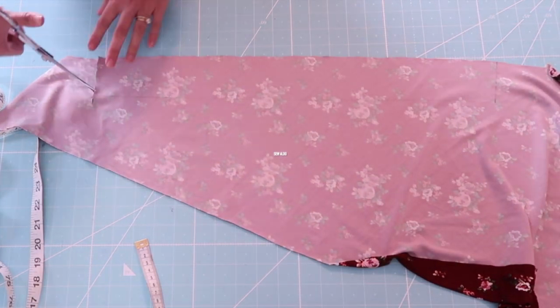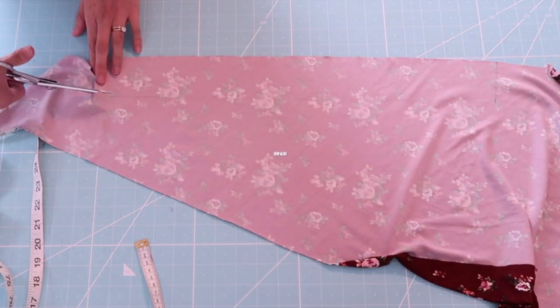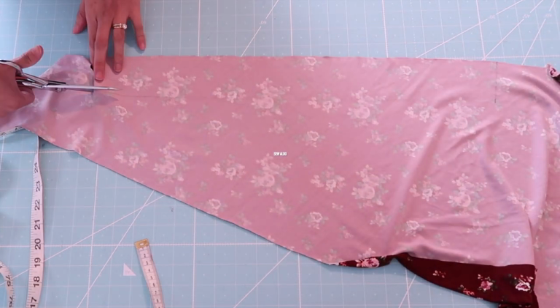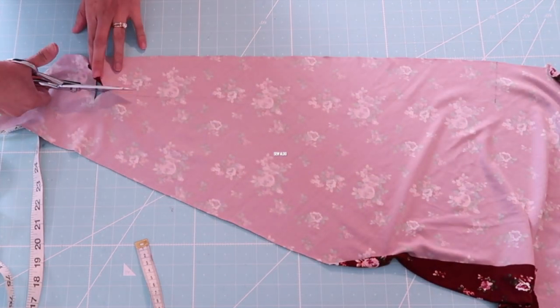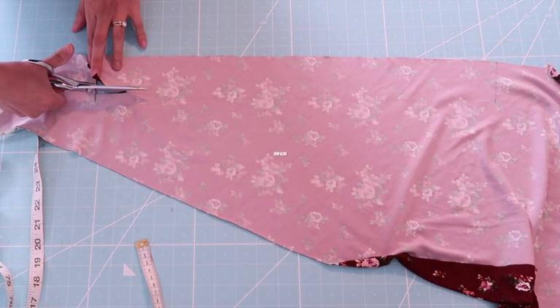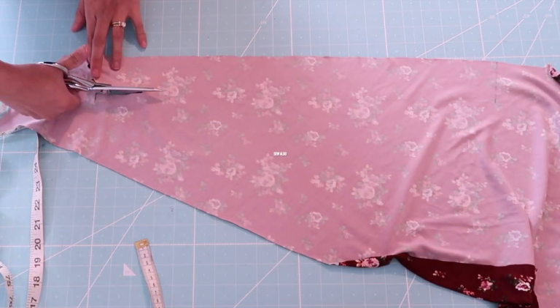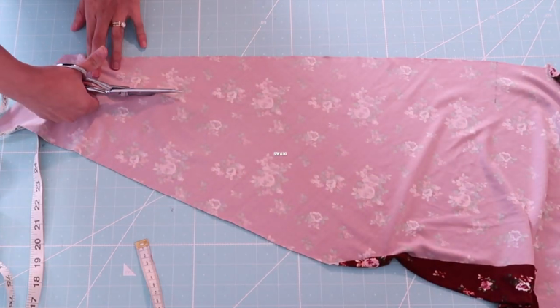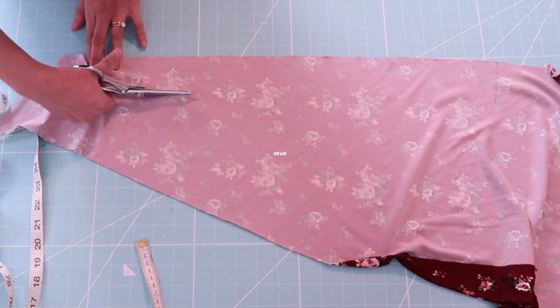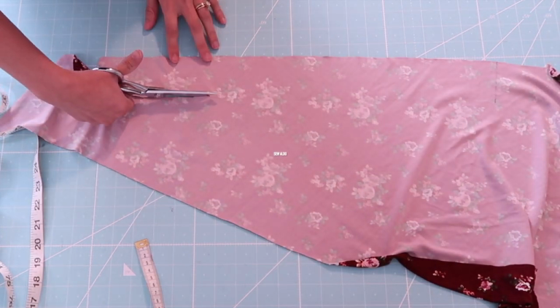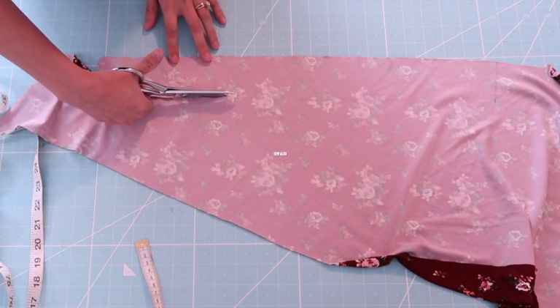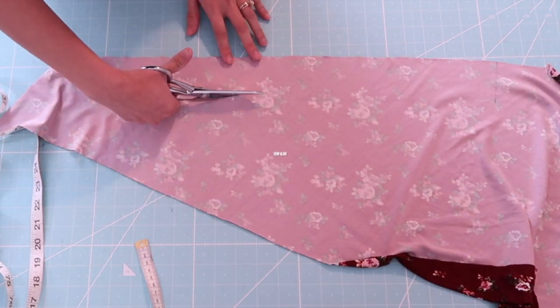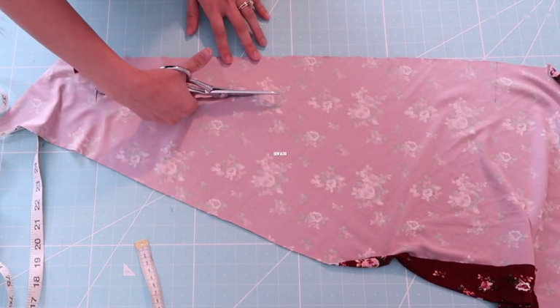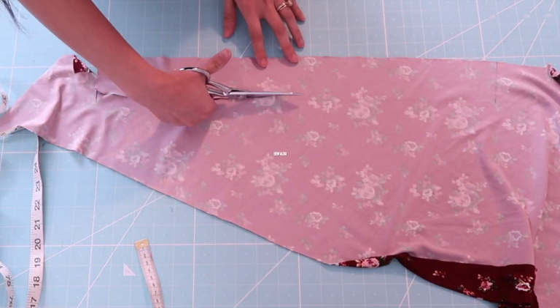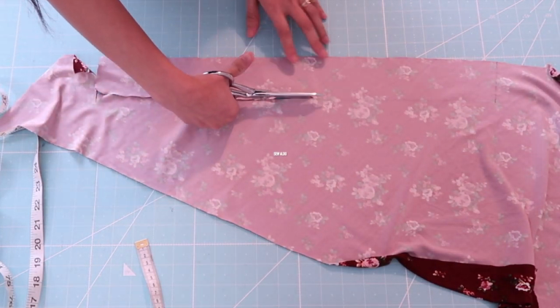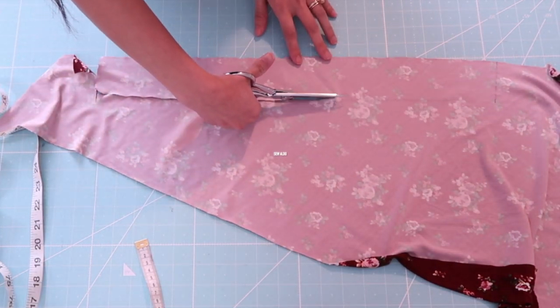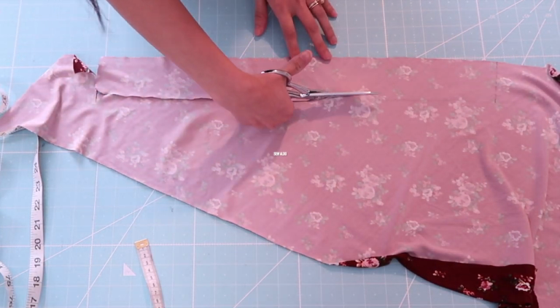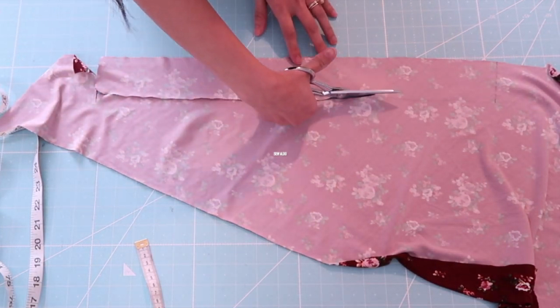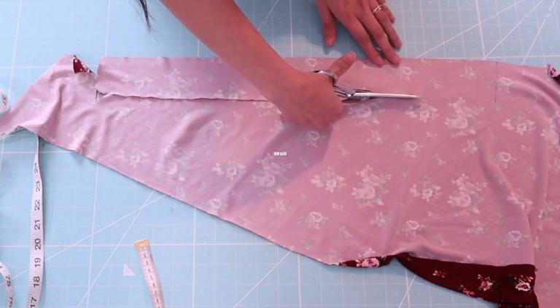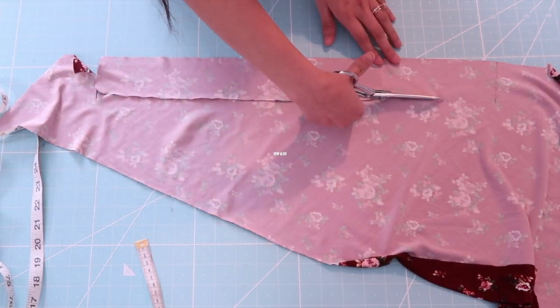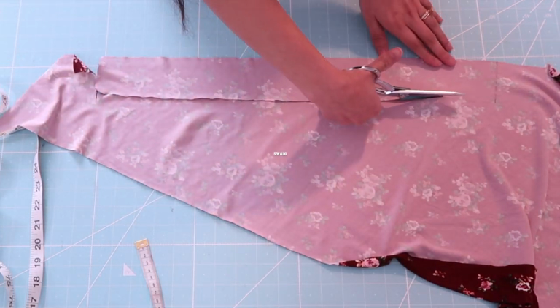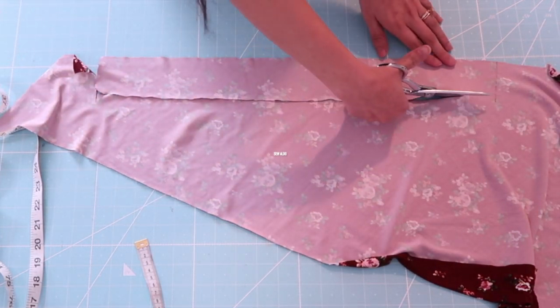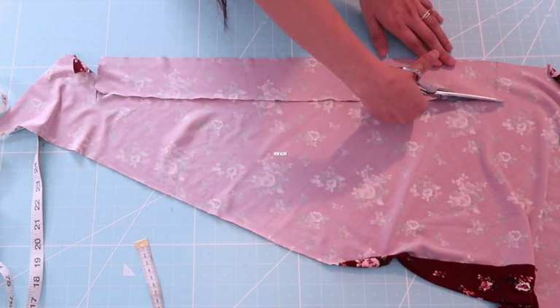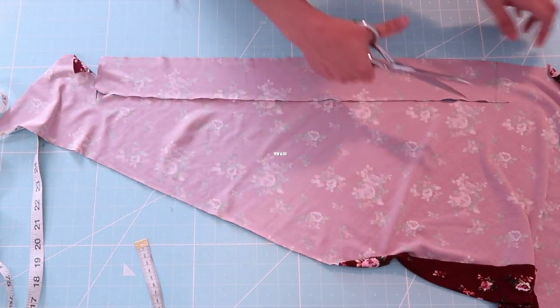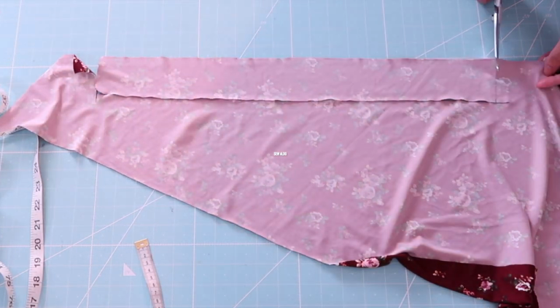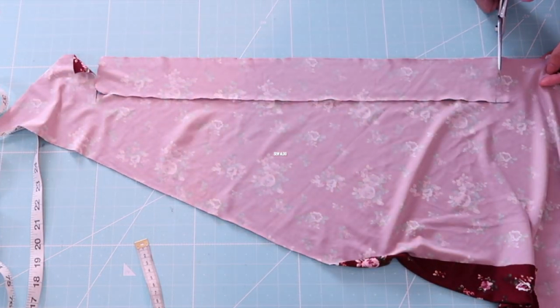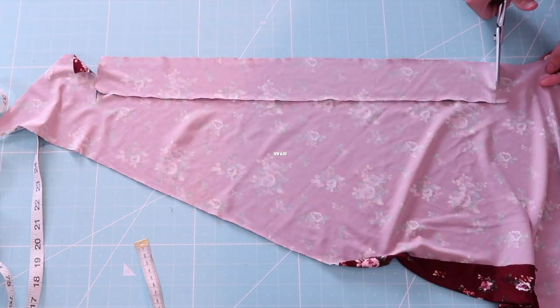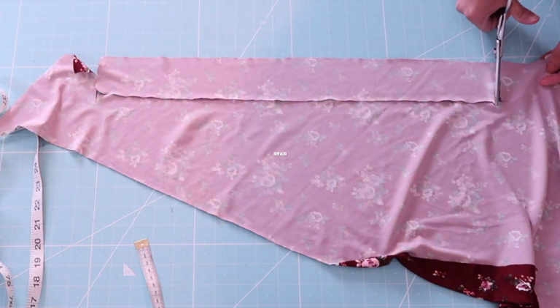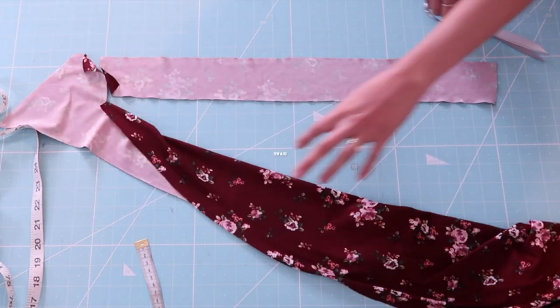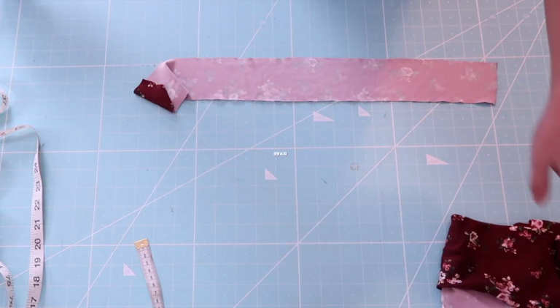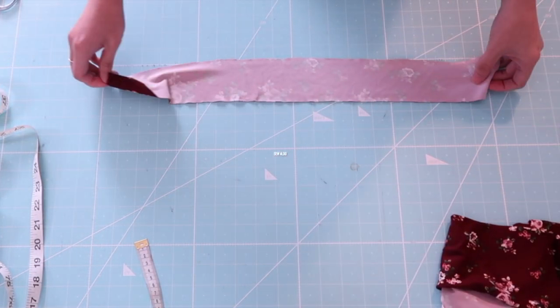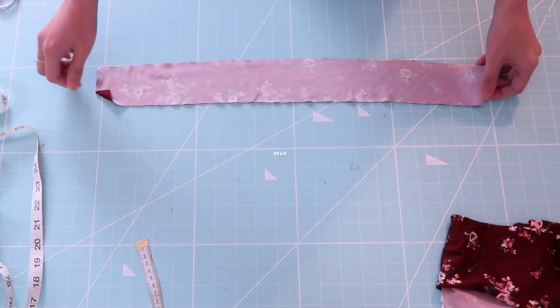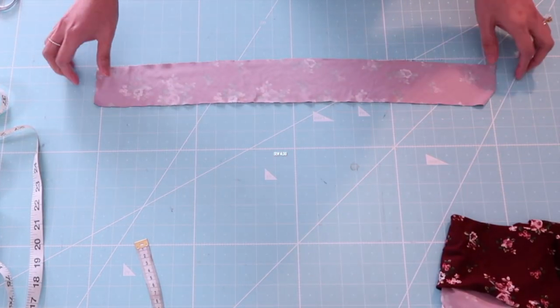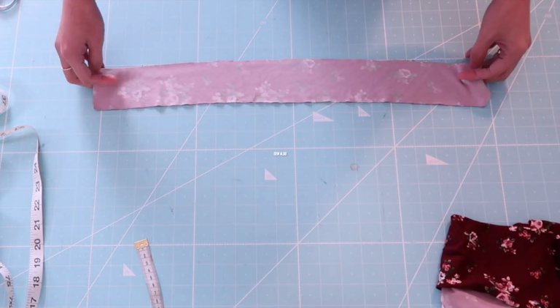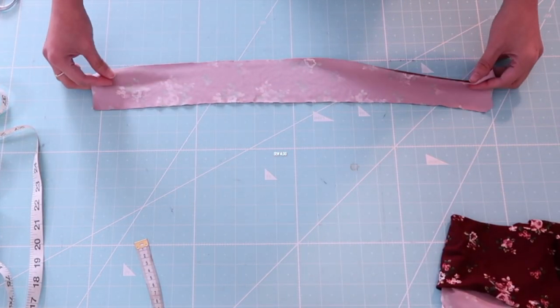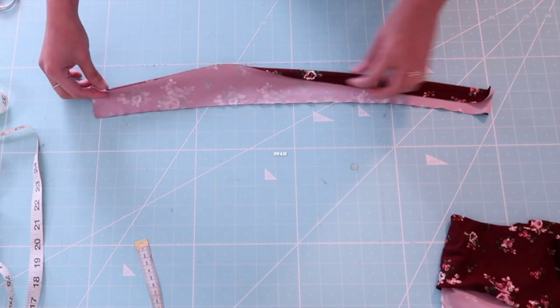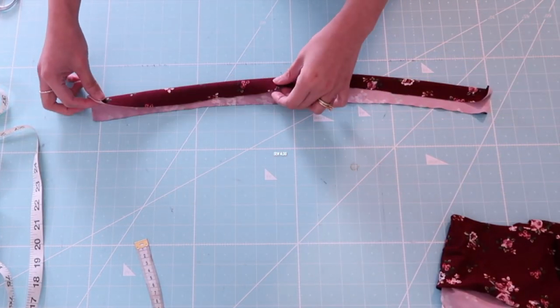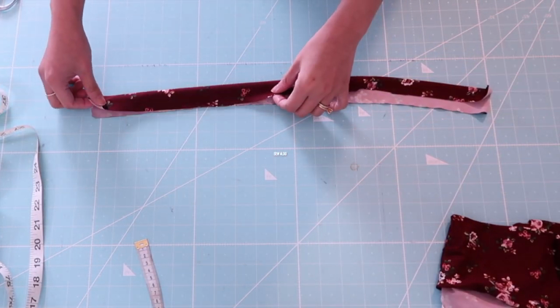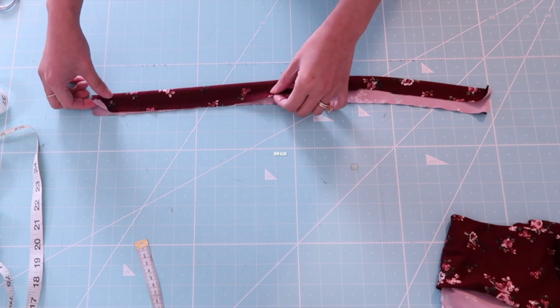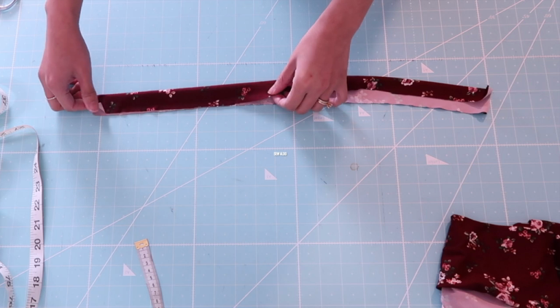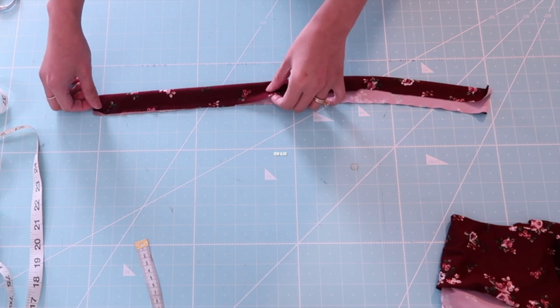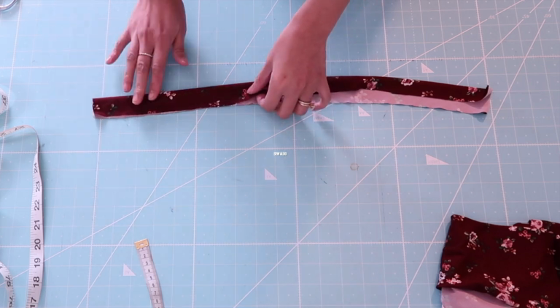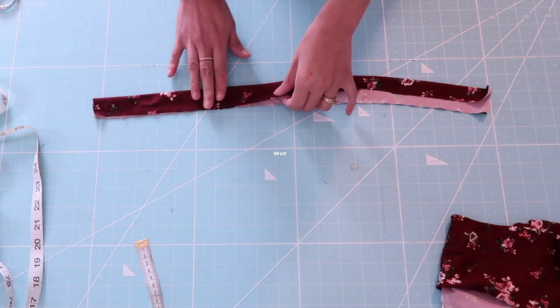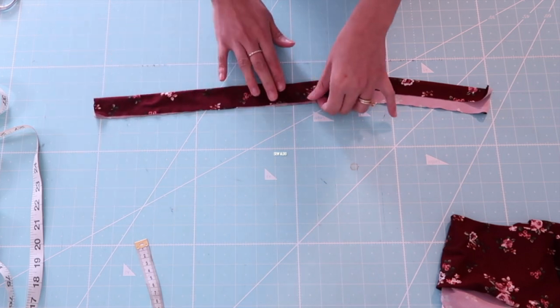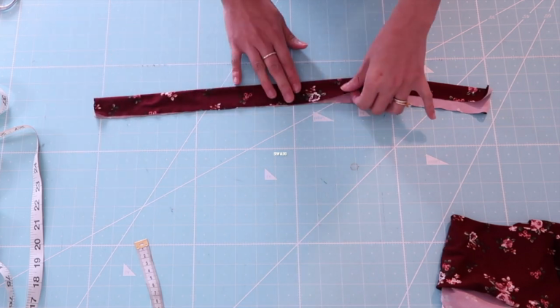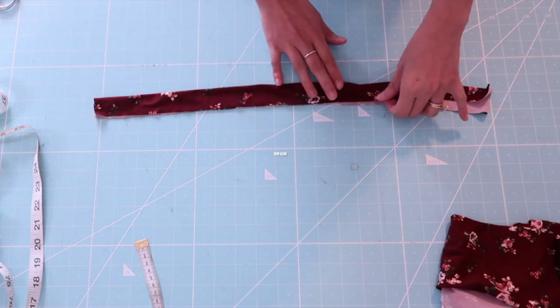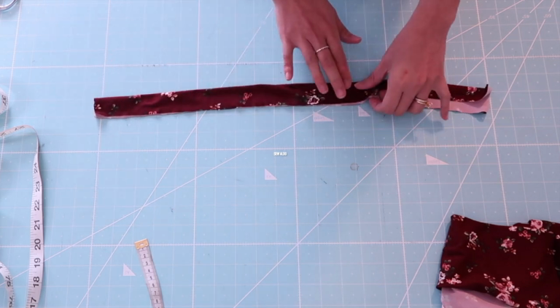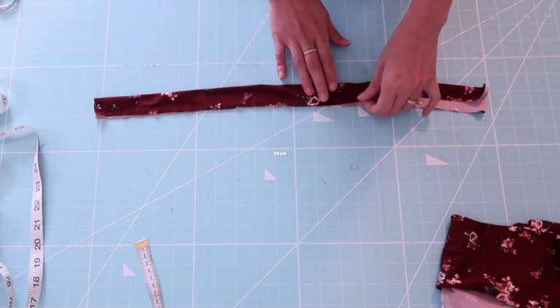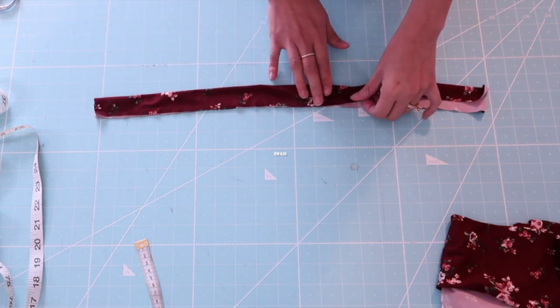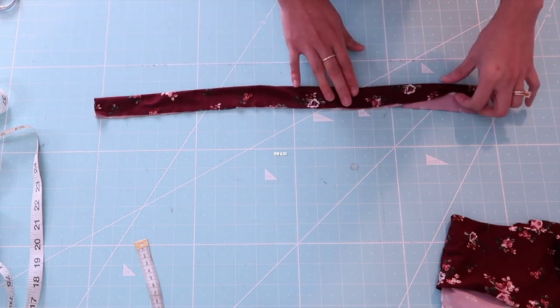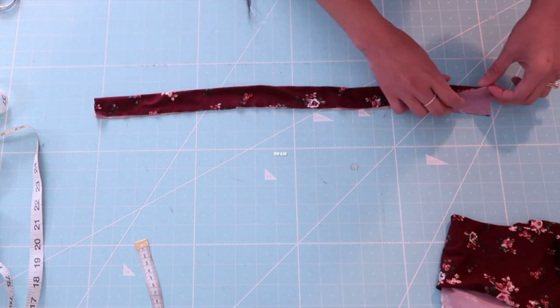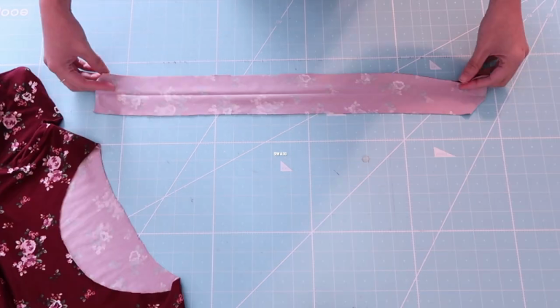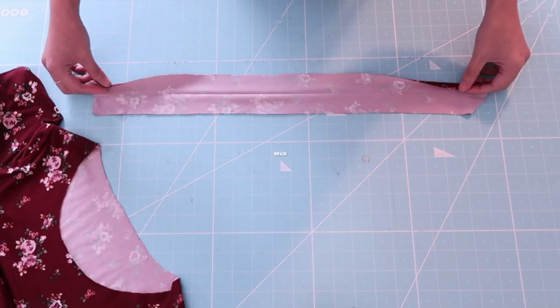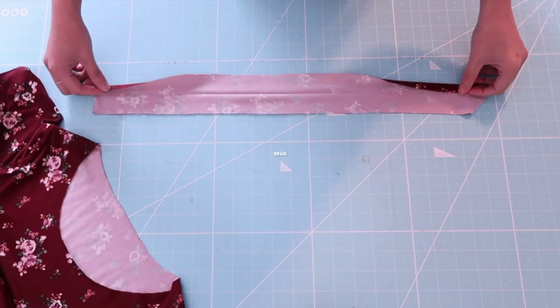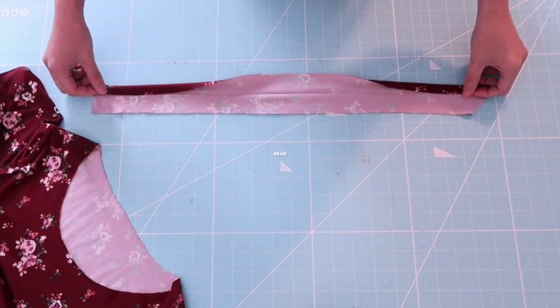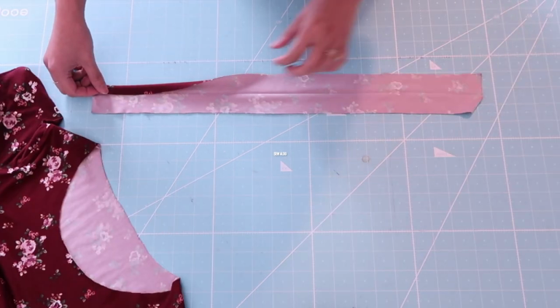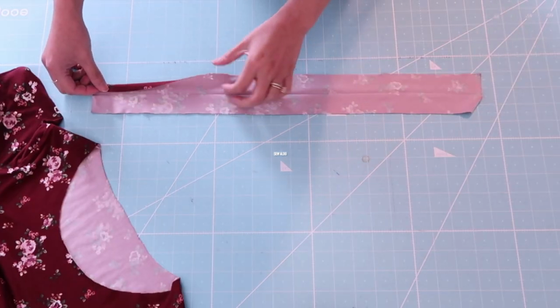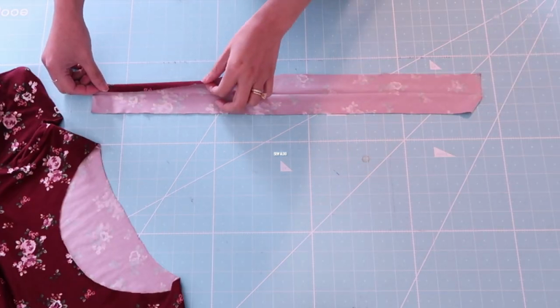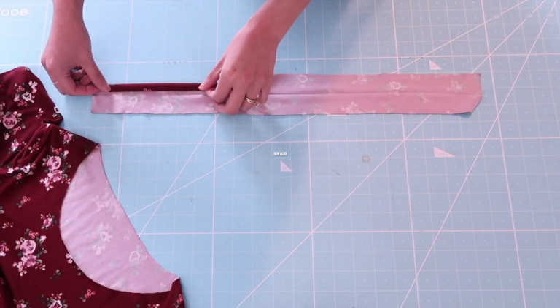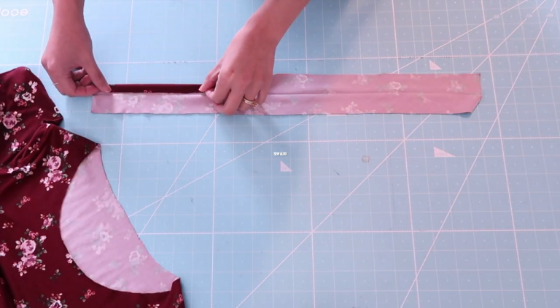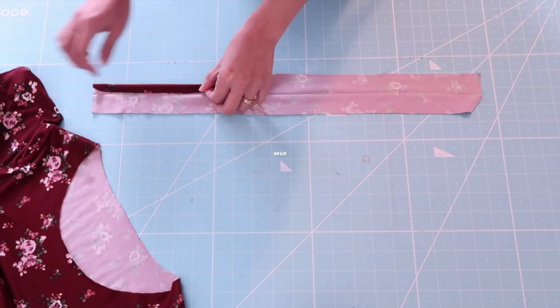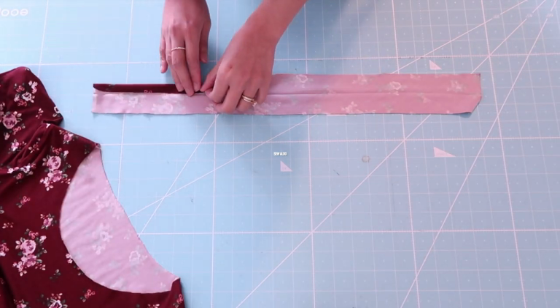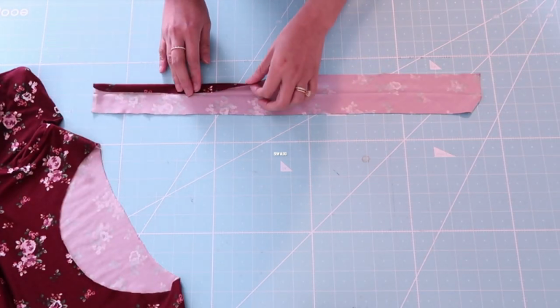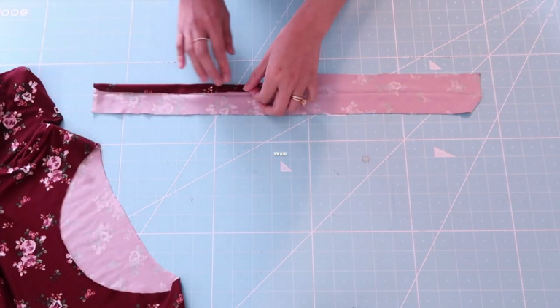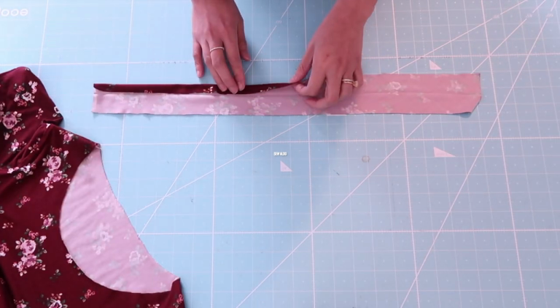Now it's time to make the bias tape. It is going to be 2.5 inches wide. Don't forget to add about an eighth of an inch seam allowance. Then I am going to fold it in half and press it.